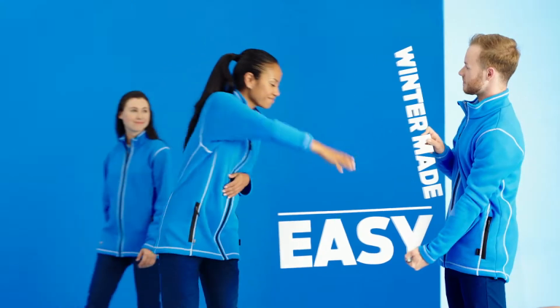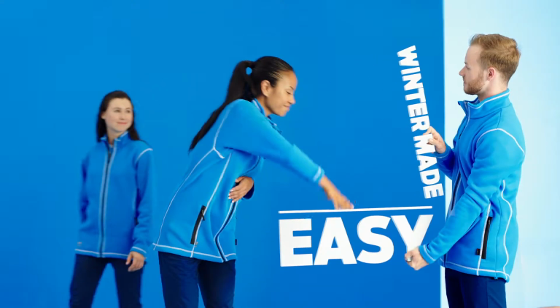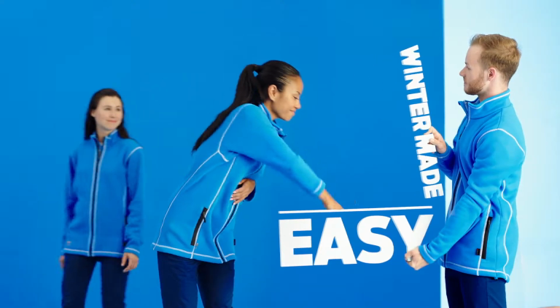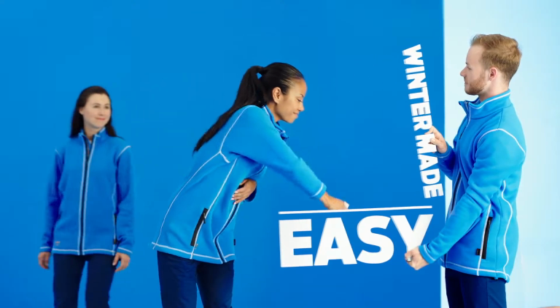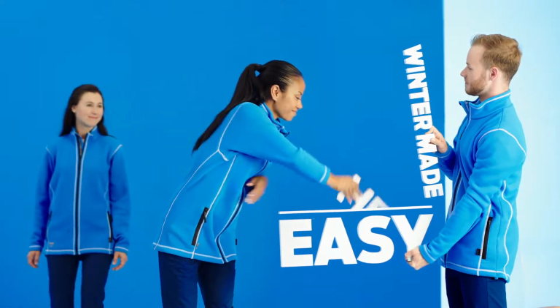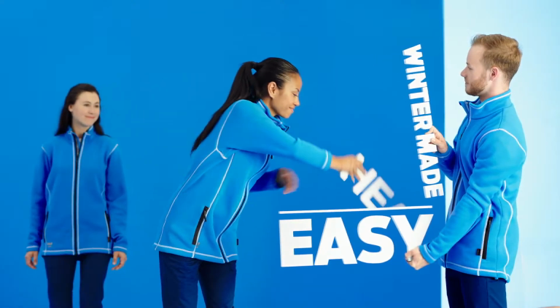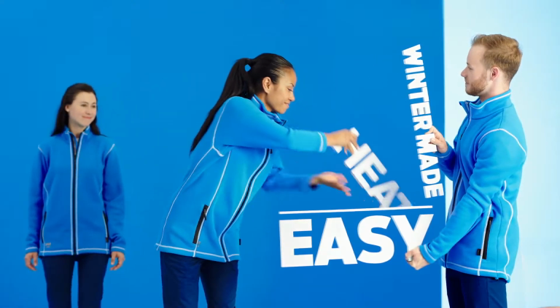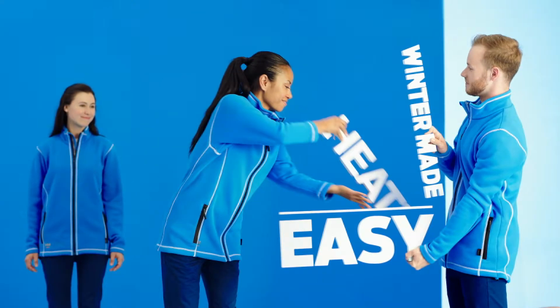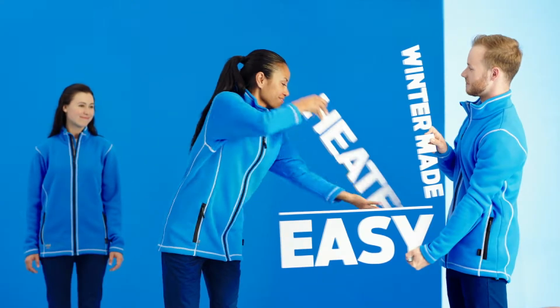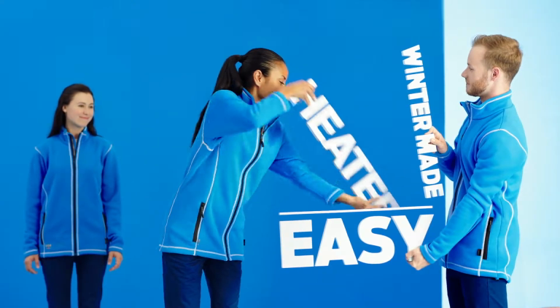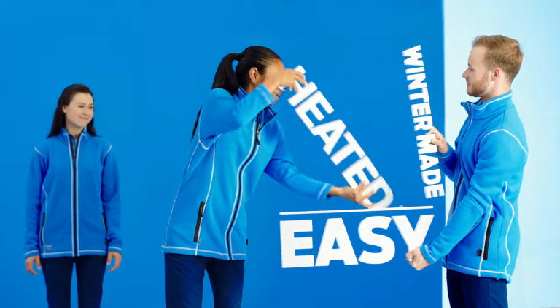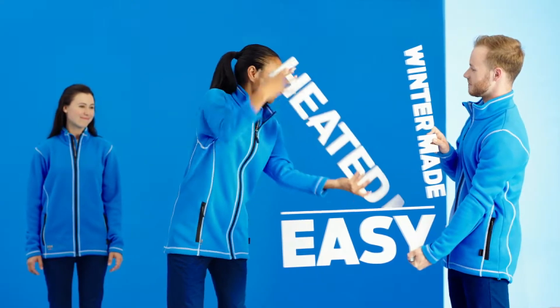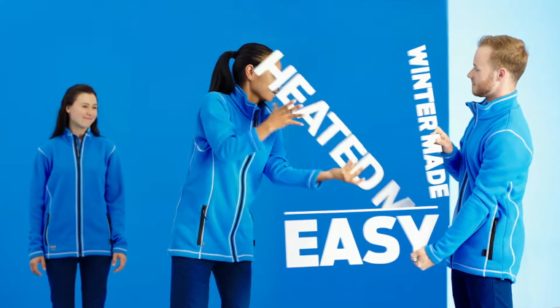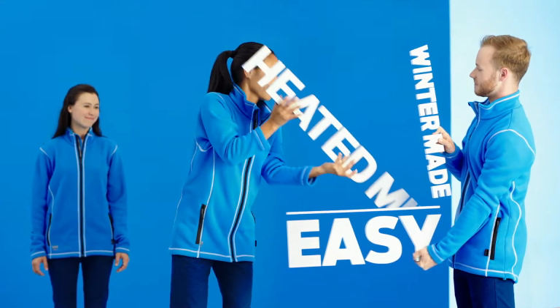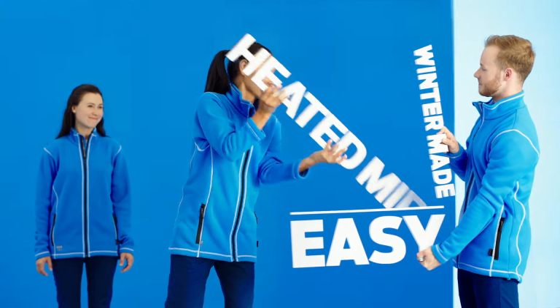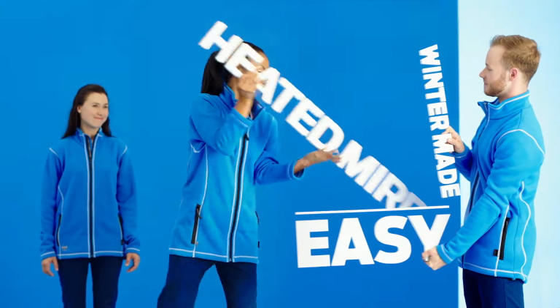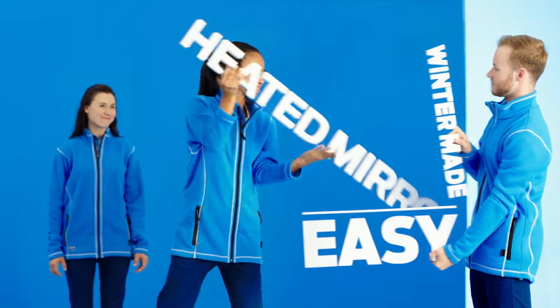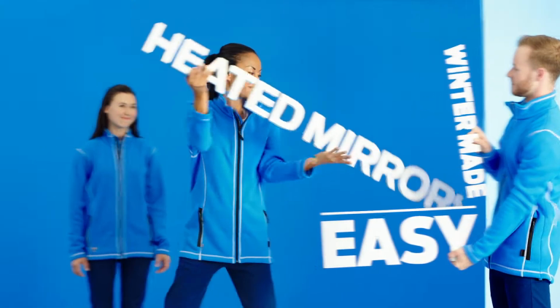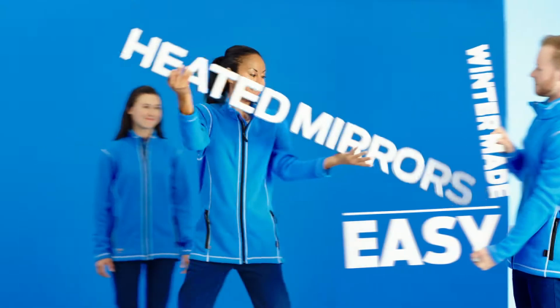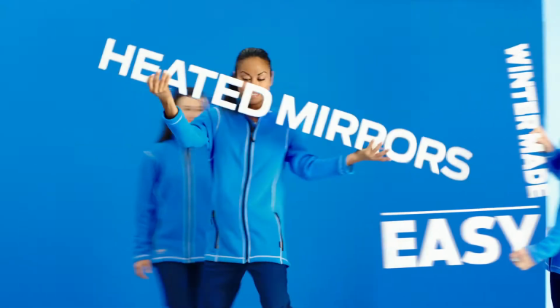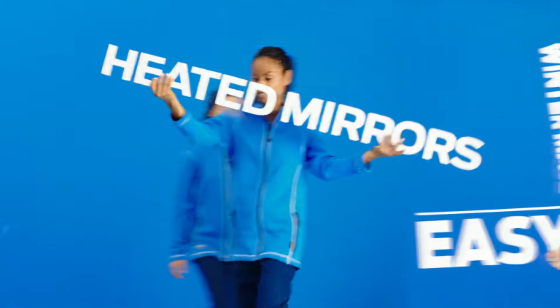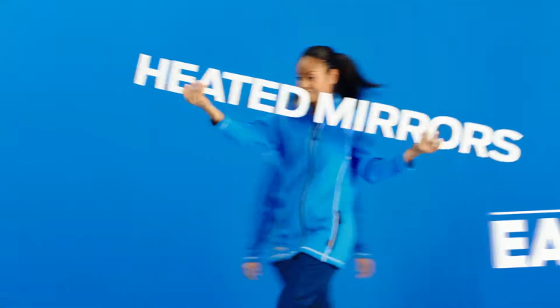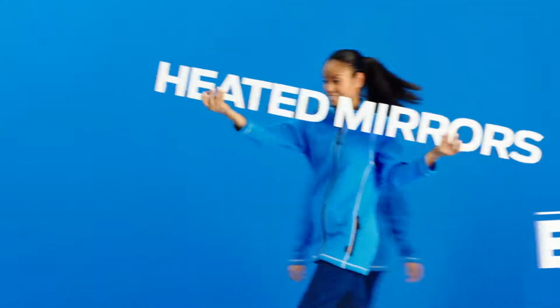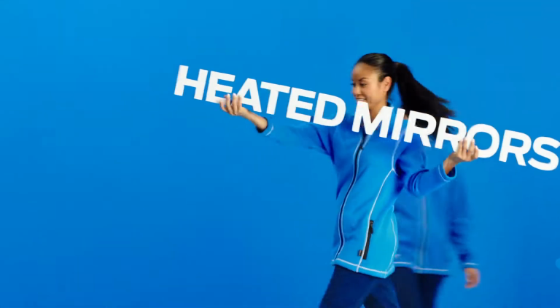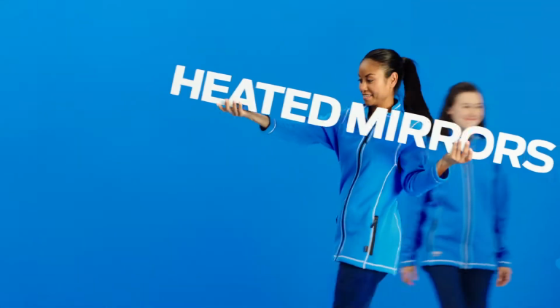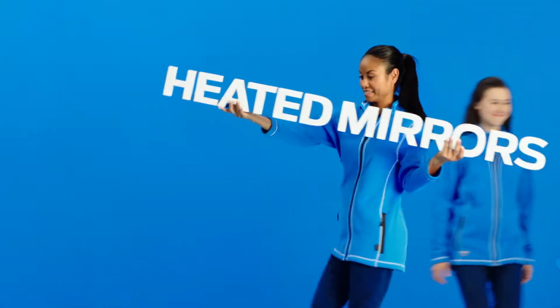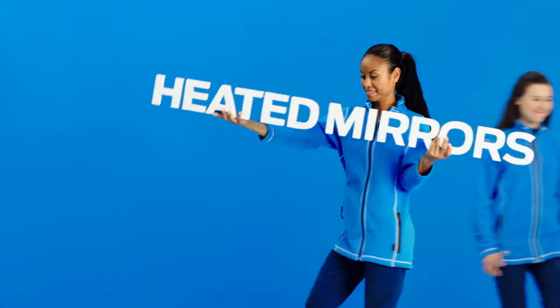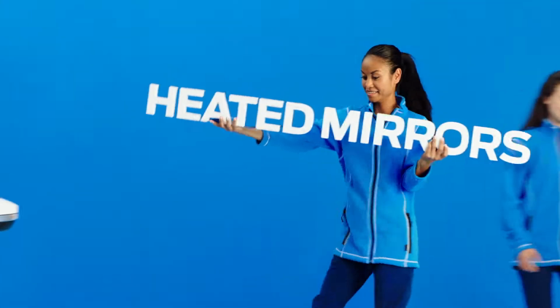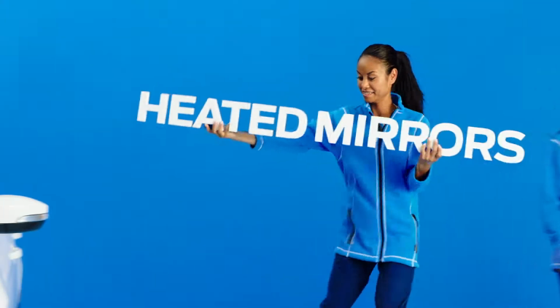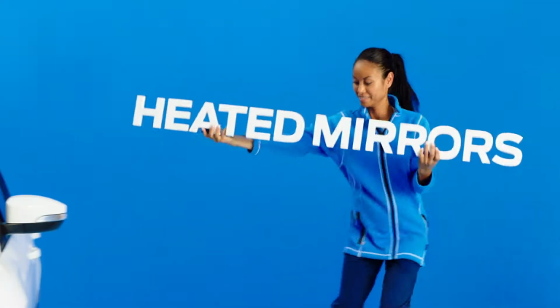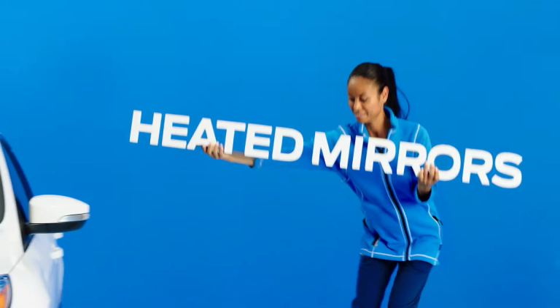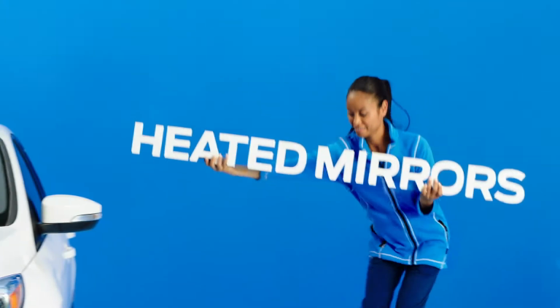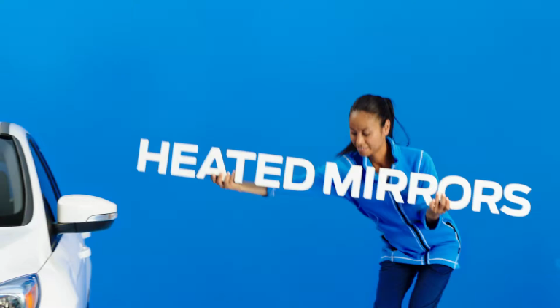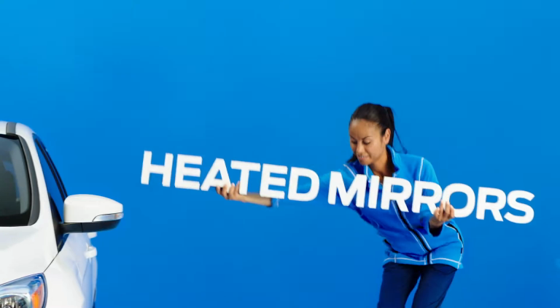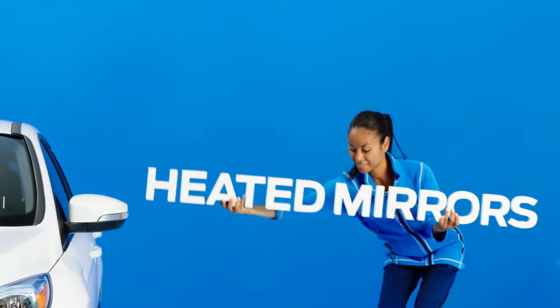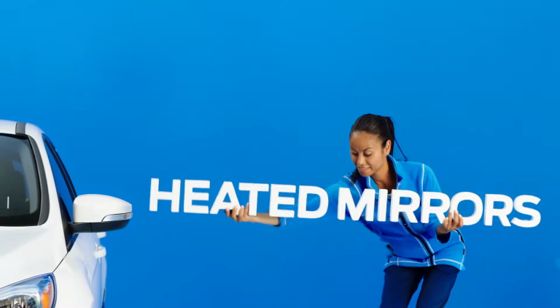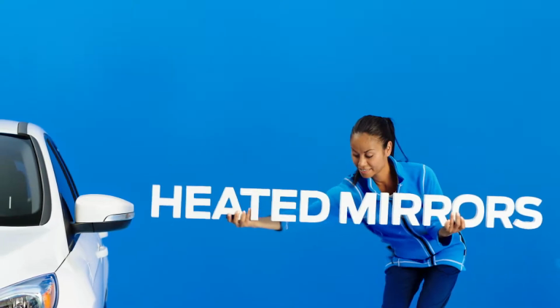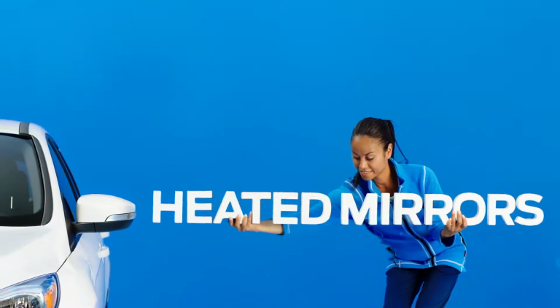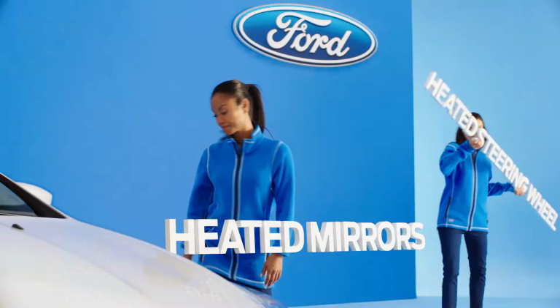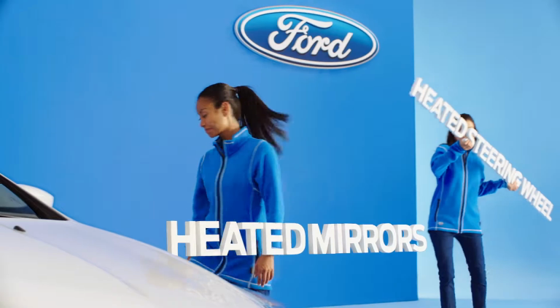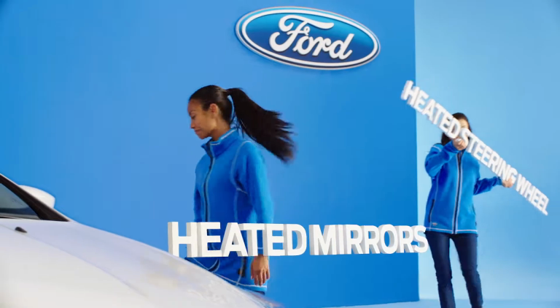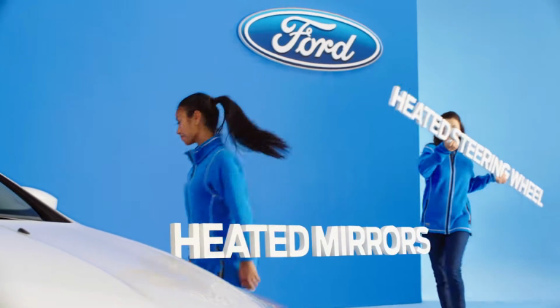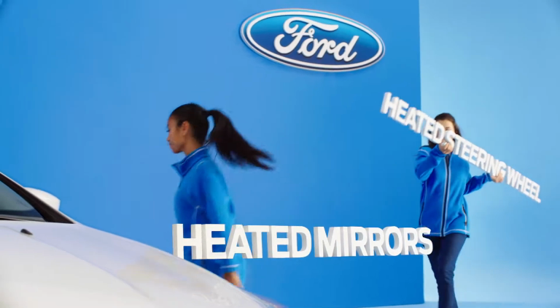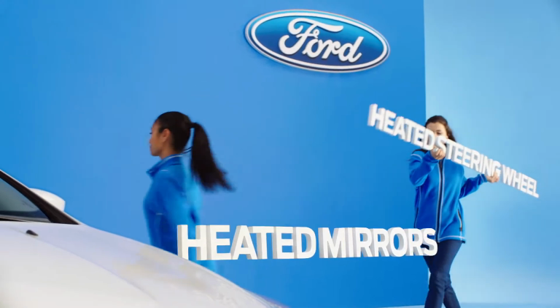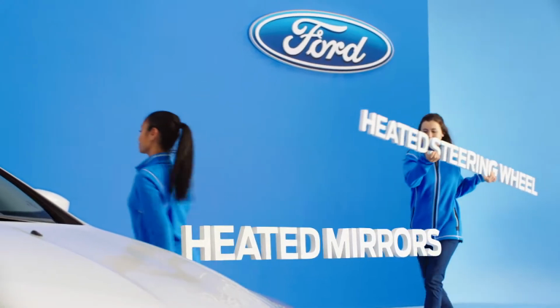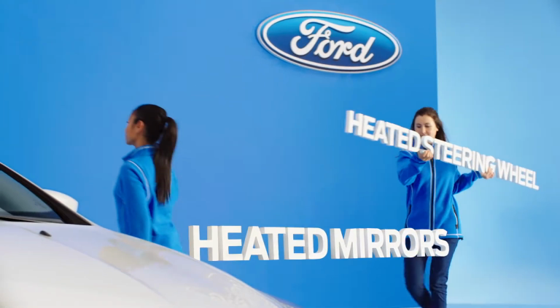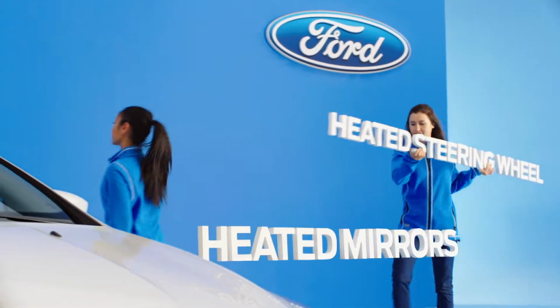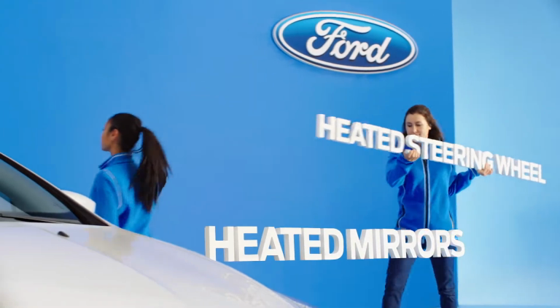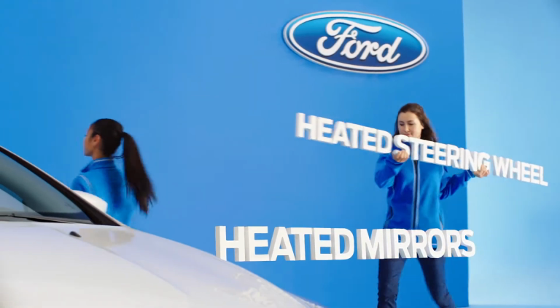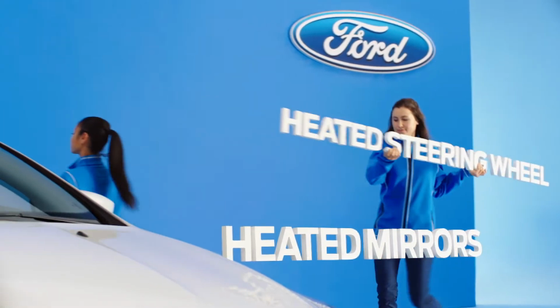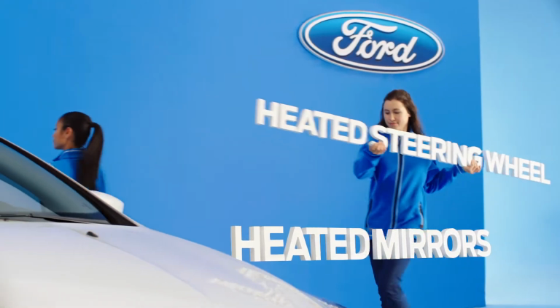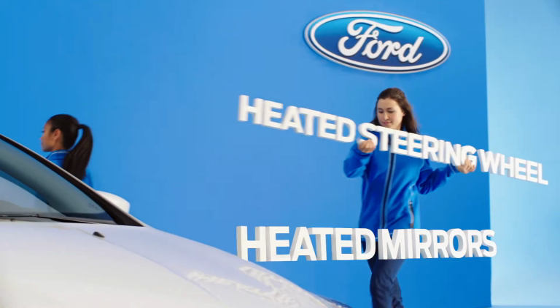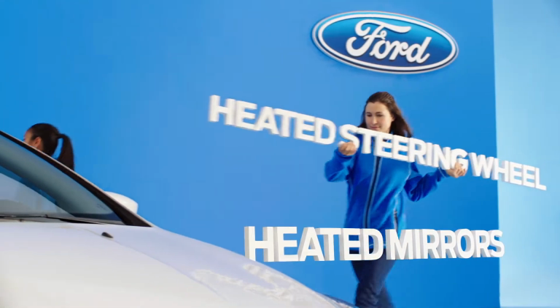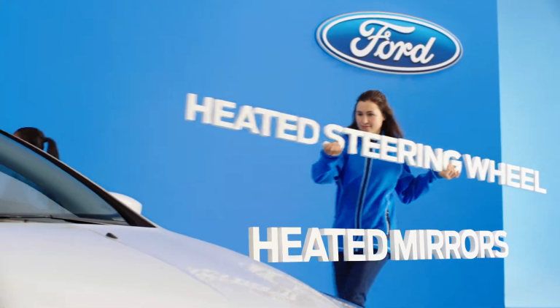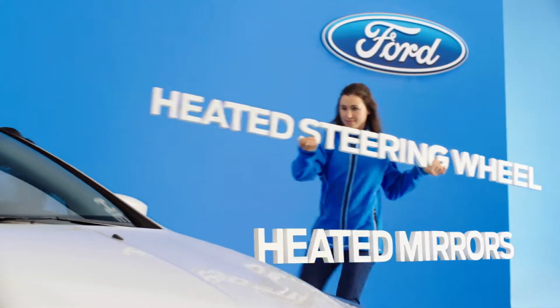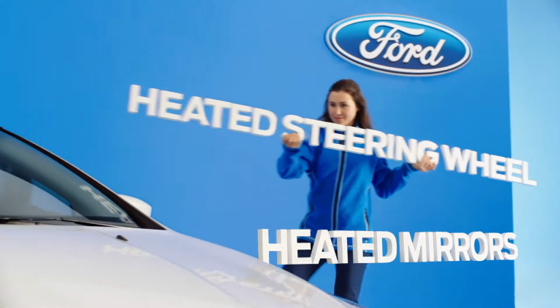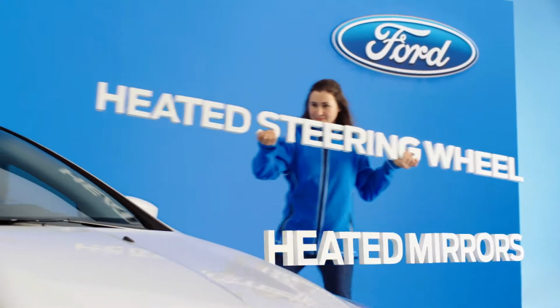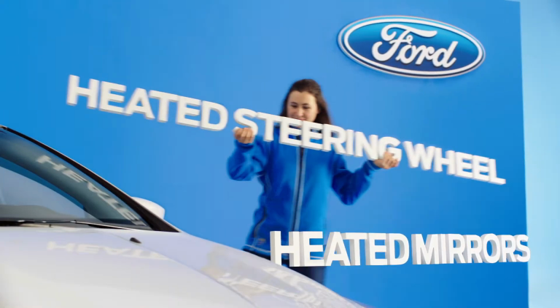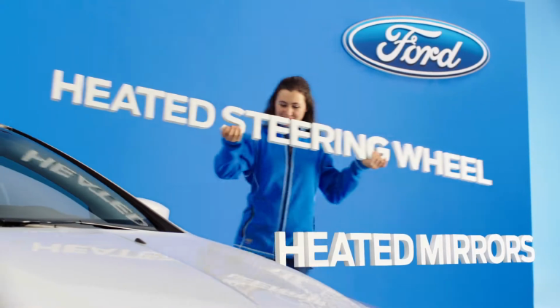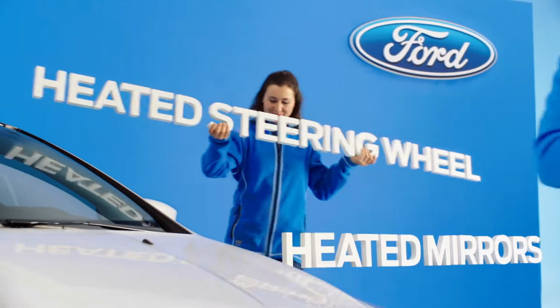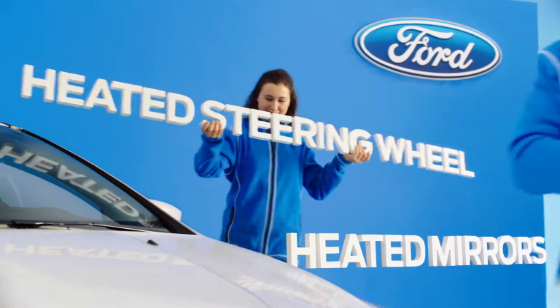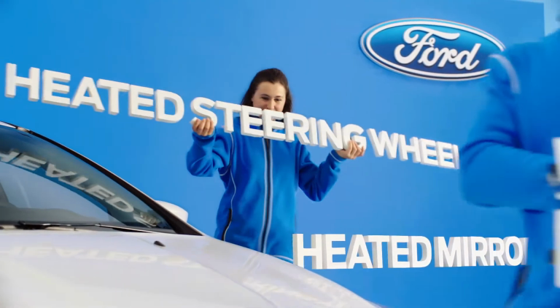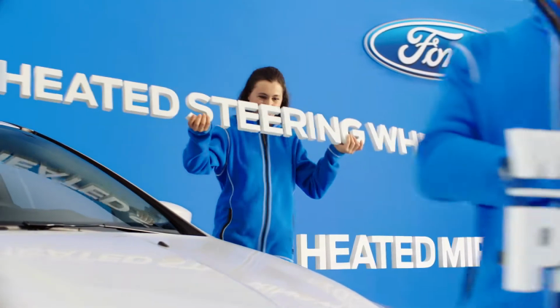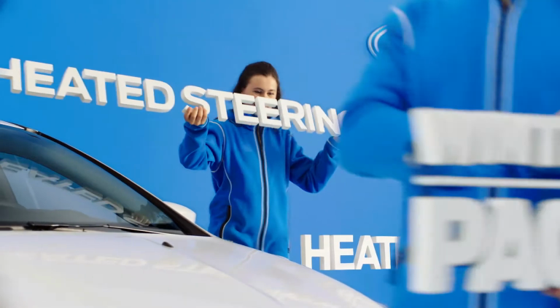That's why this Focus SE comes with features like heated mirrors, heated steering wheel, and the winter safety package.